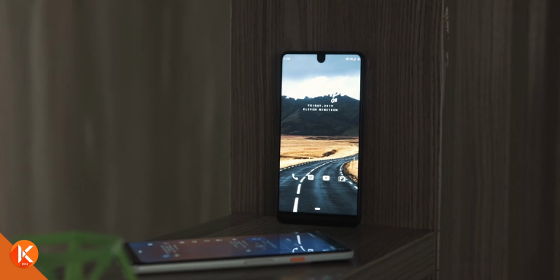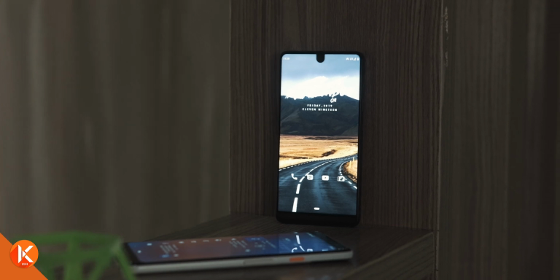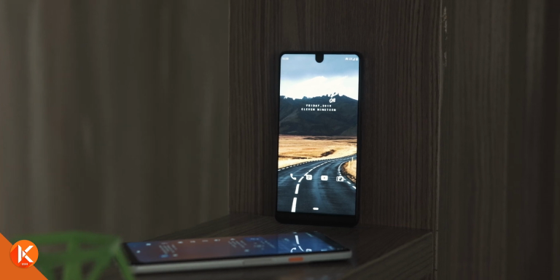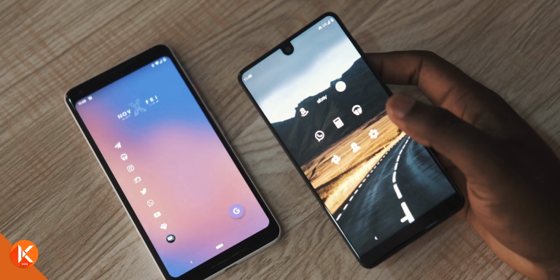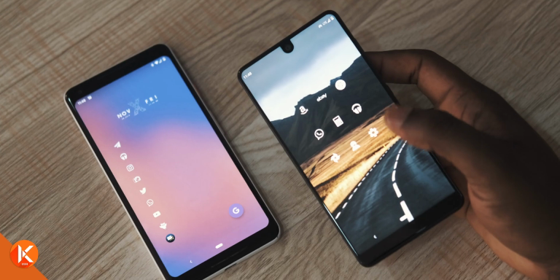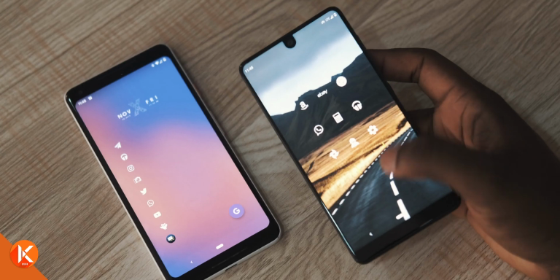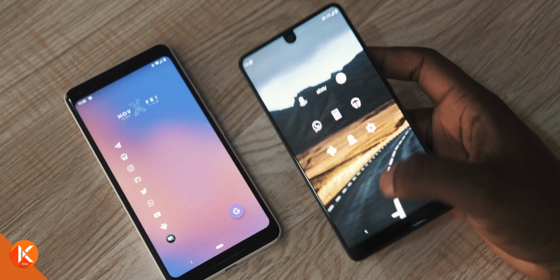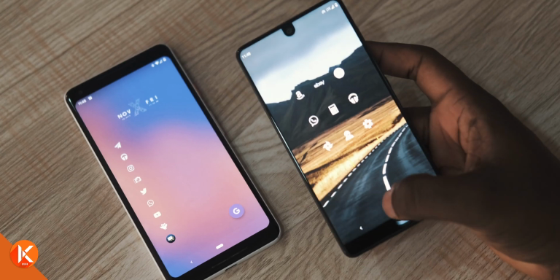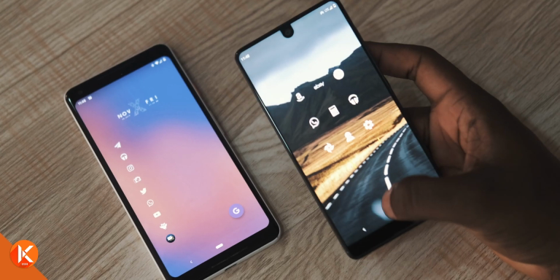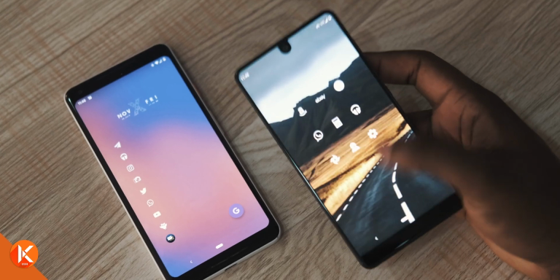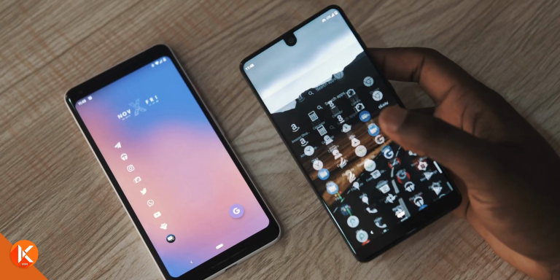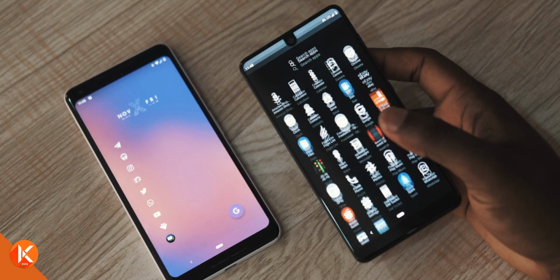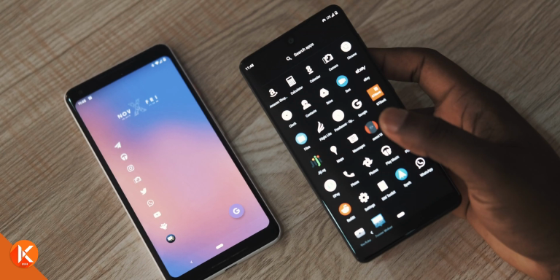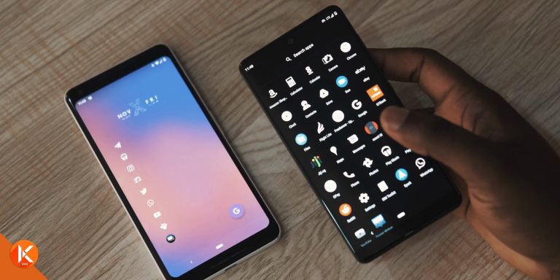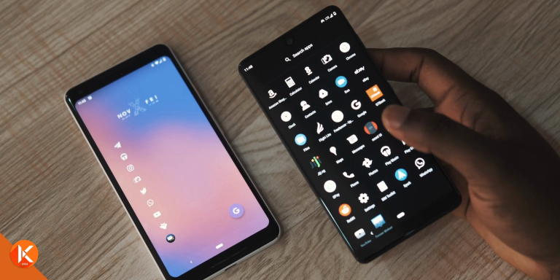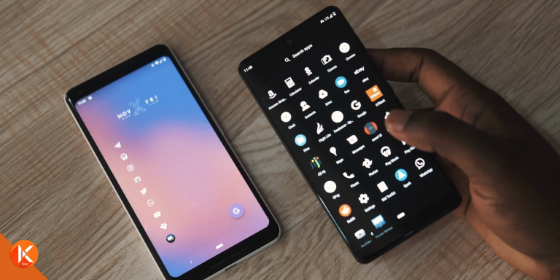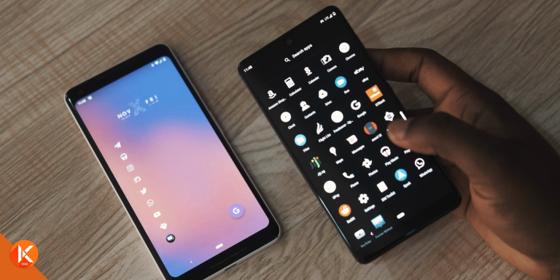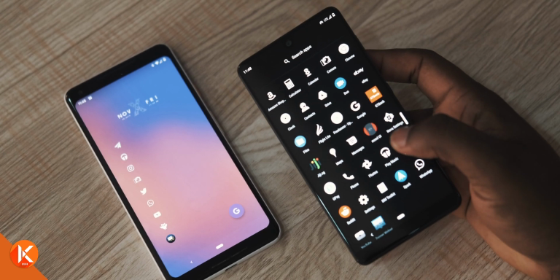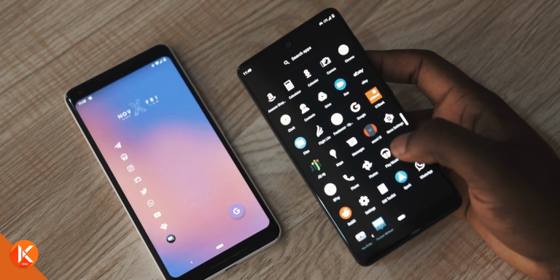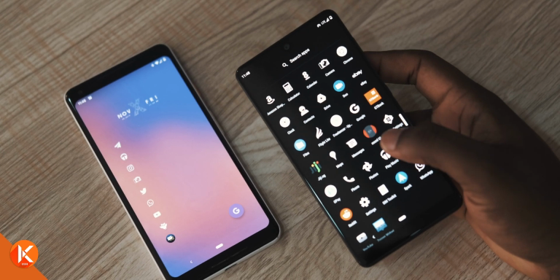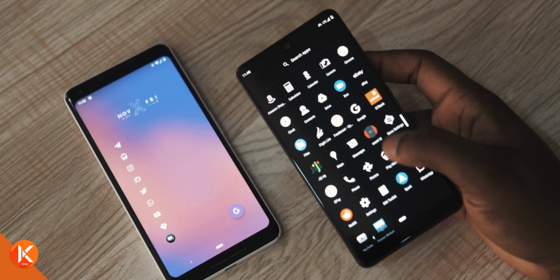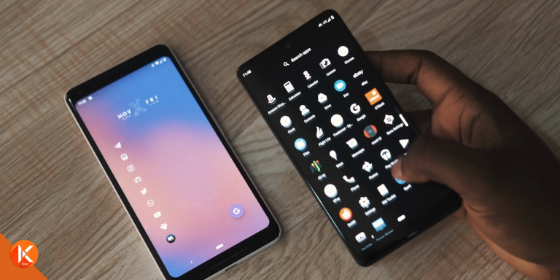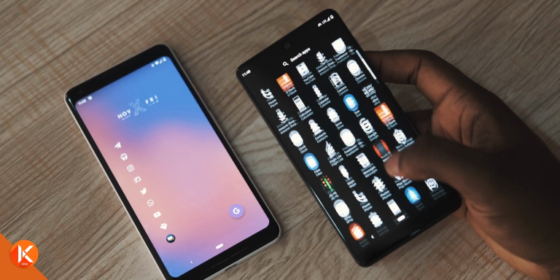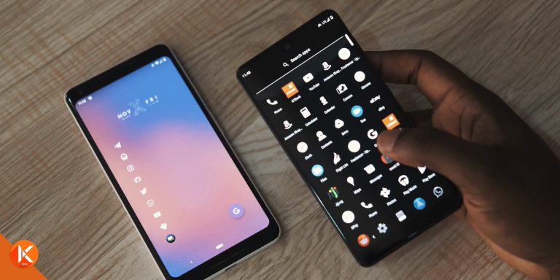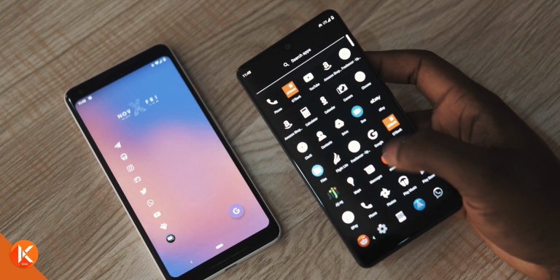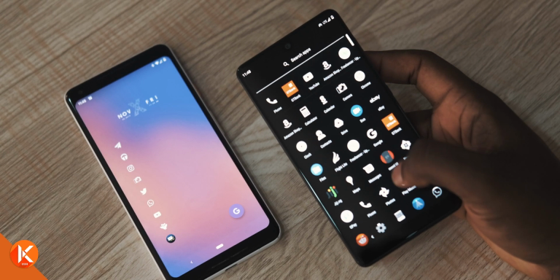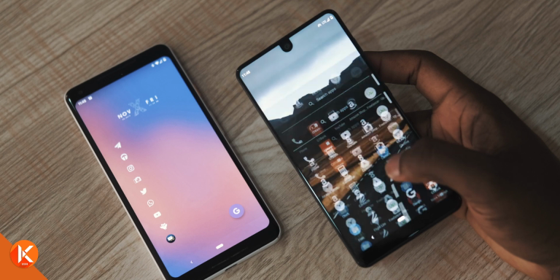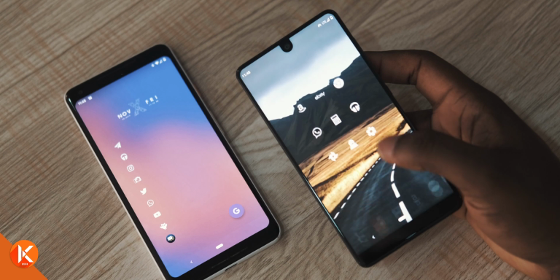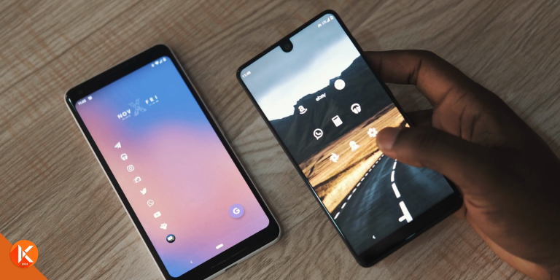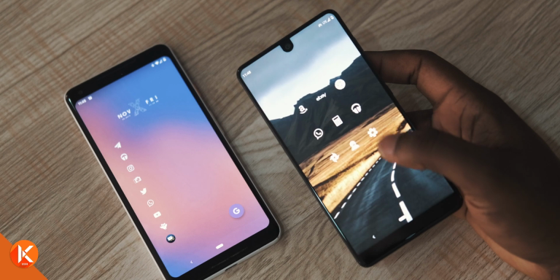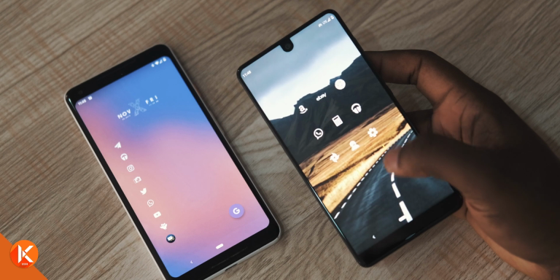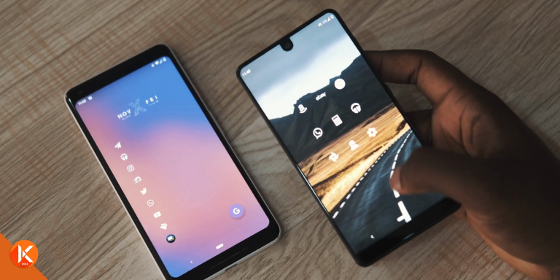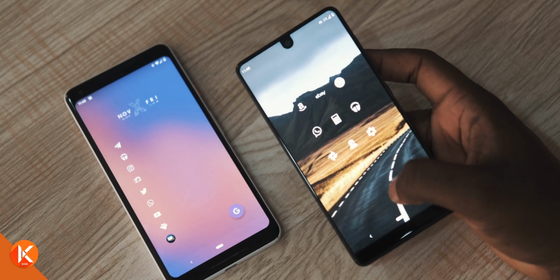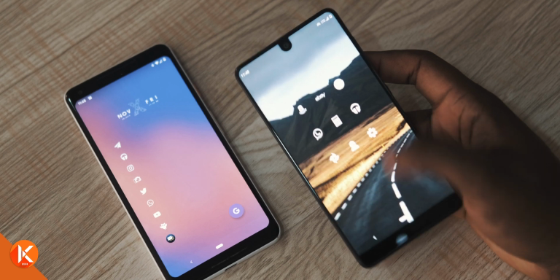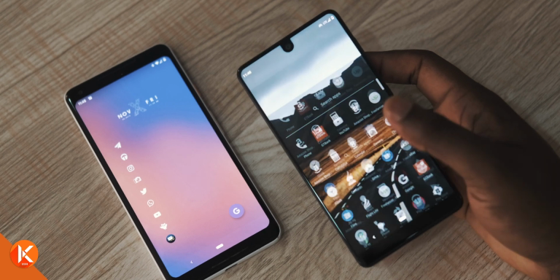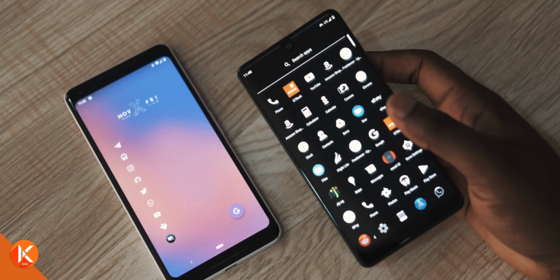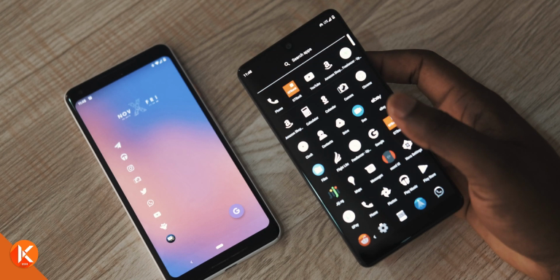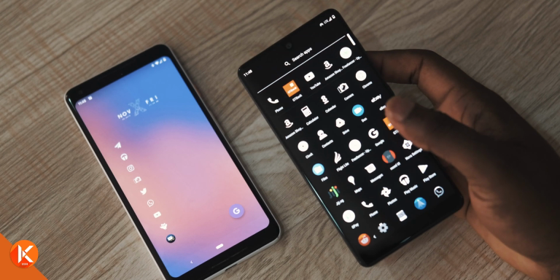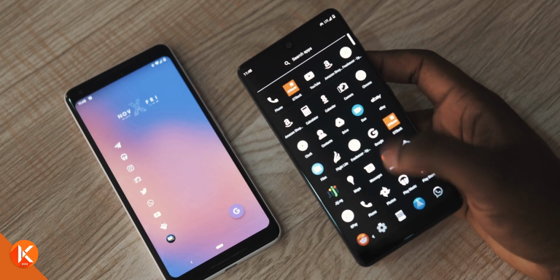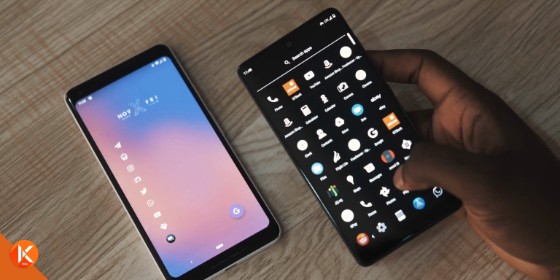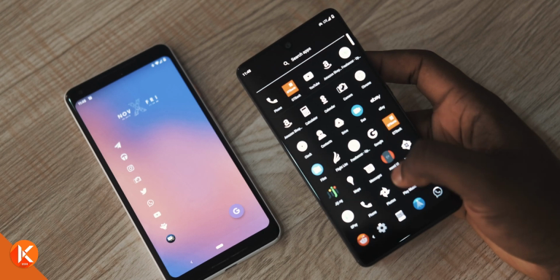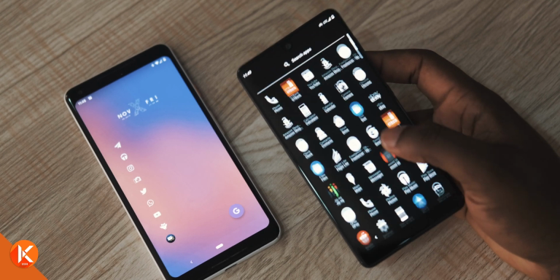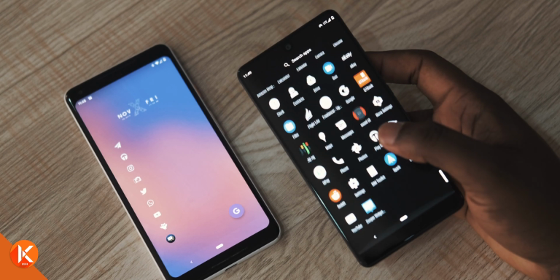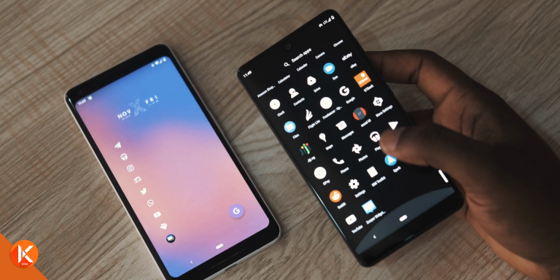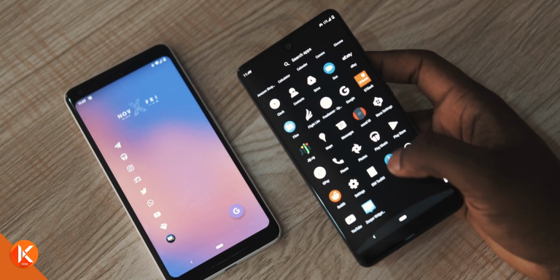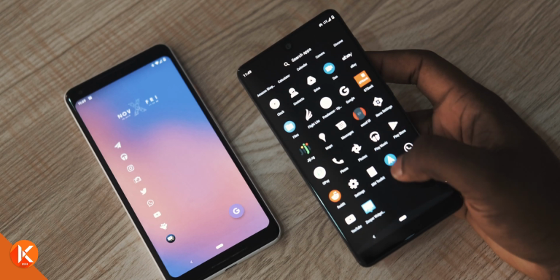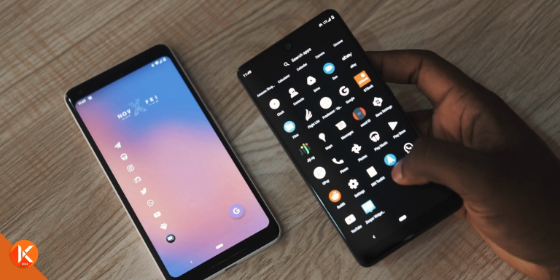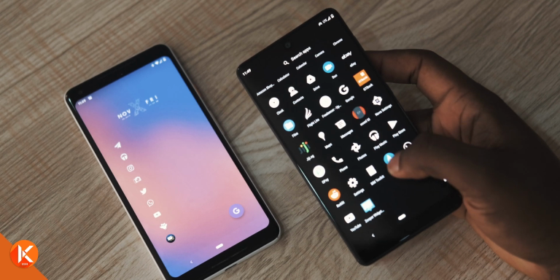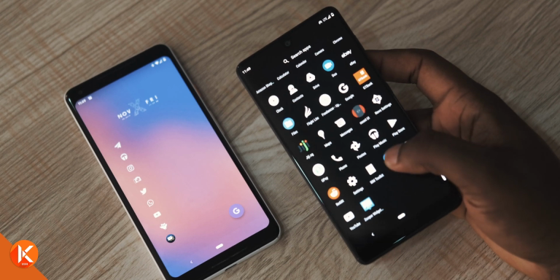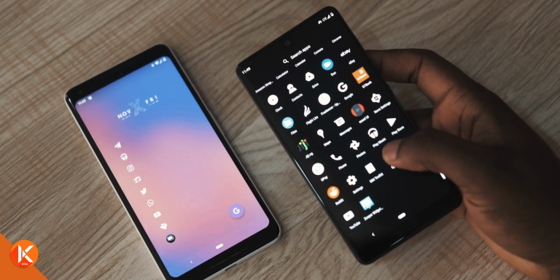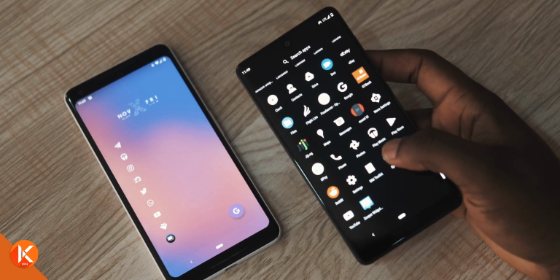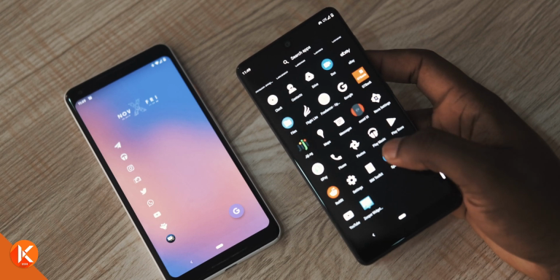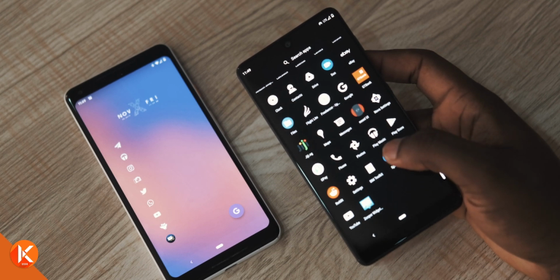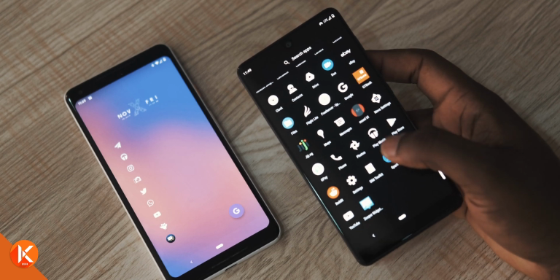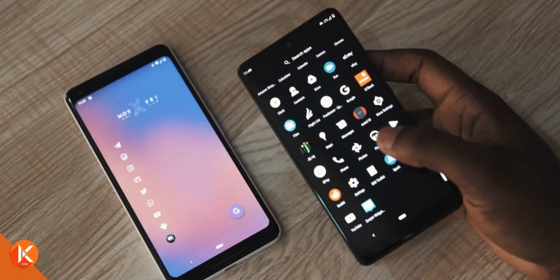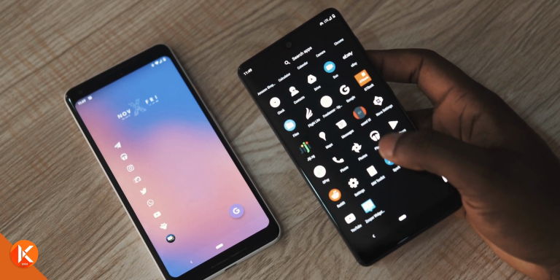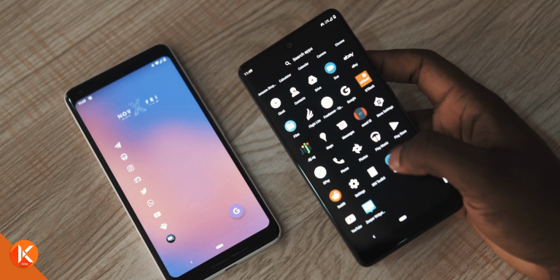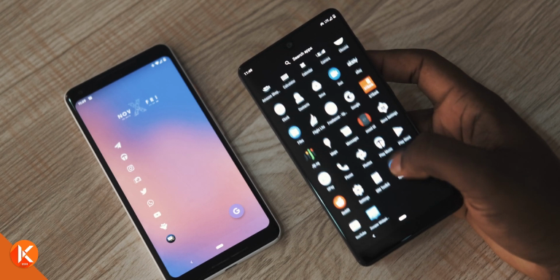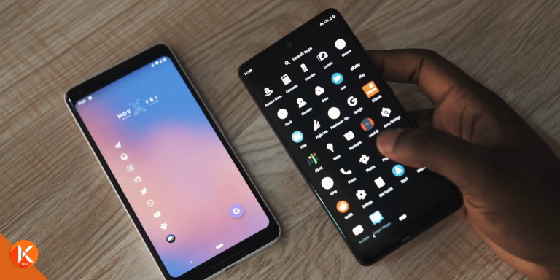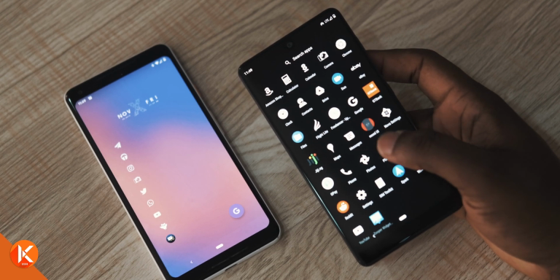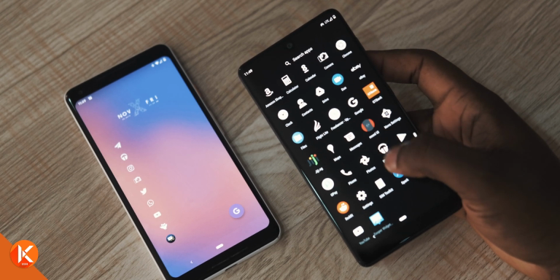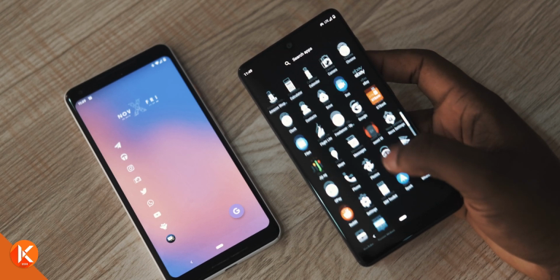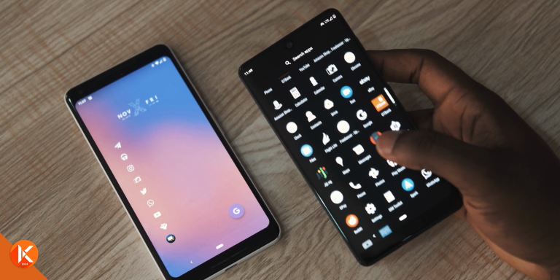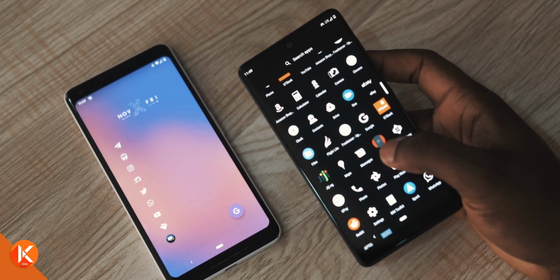As a matter of fact, if you can switch from the three-button navigation system to a two-button navigation system or the gesture-based system, even better.